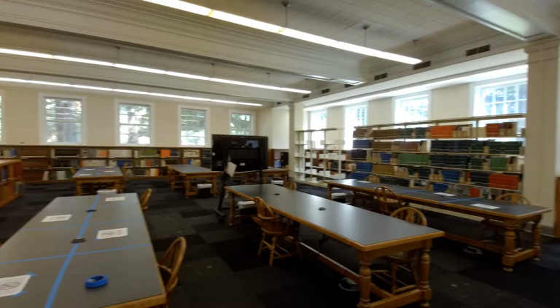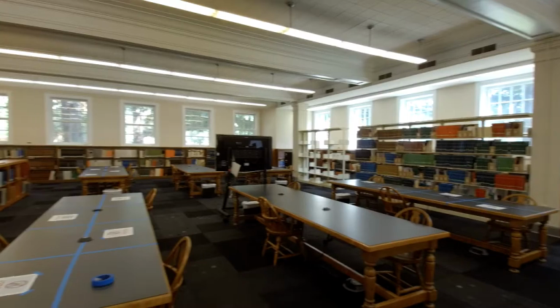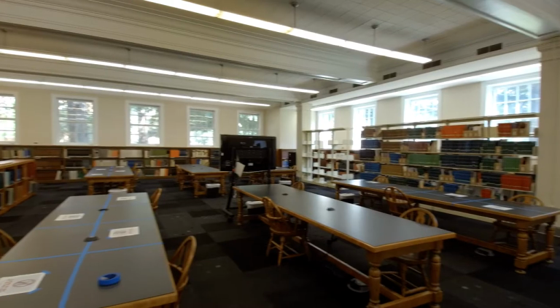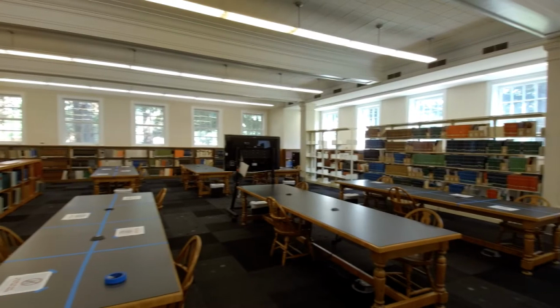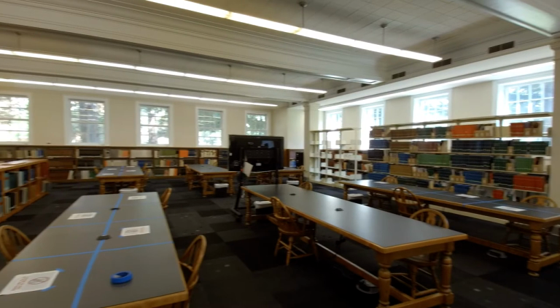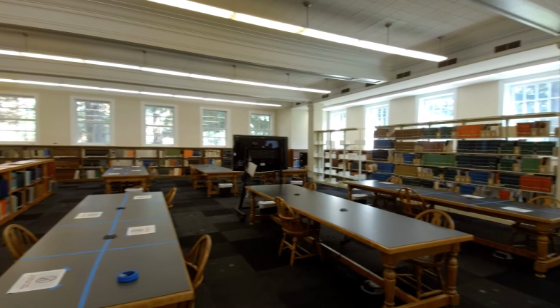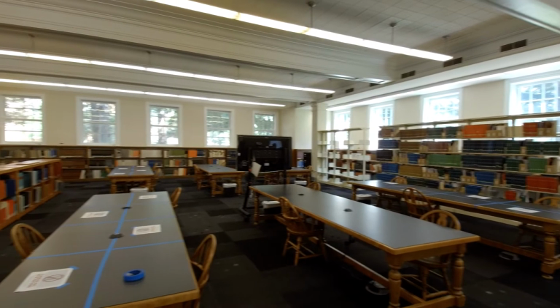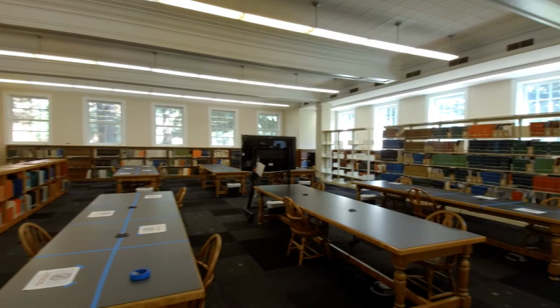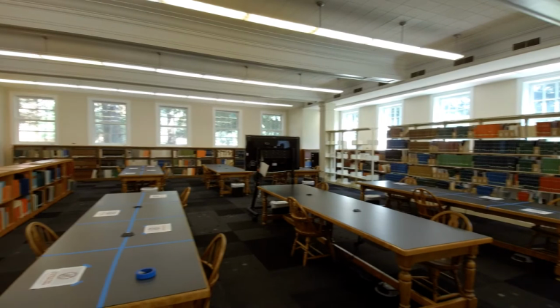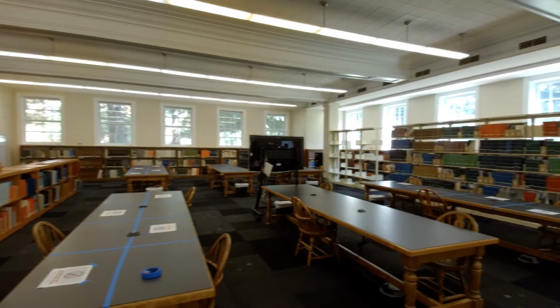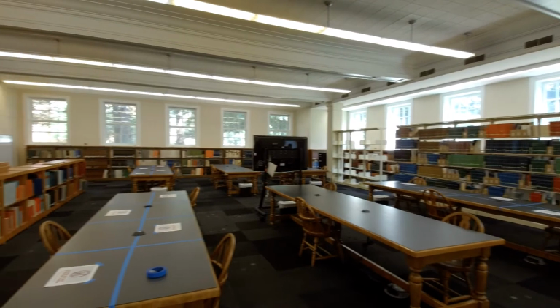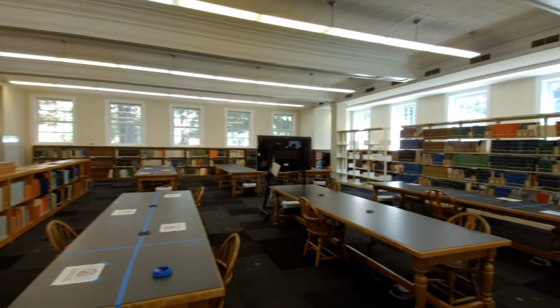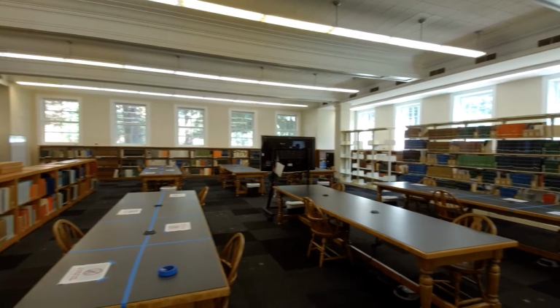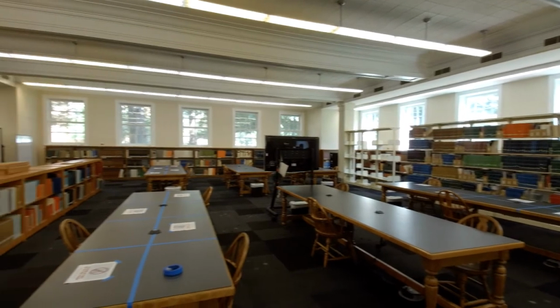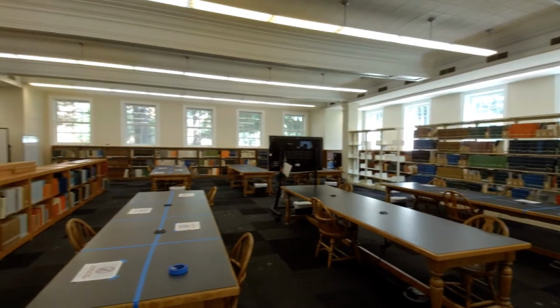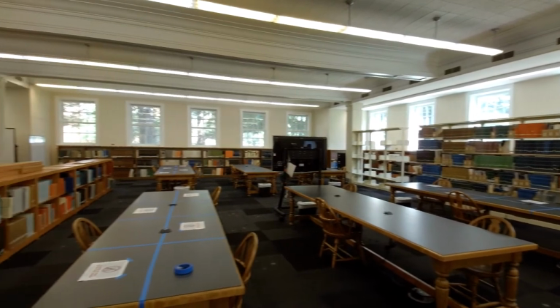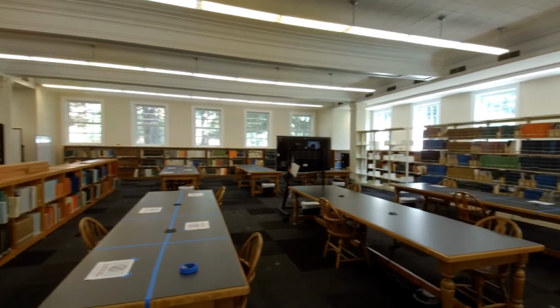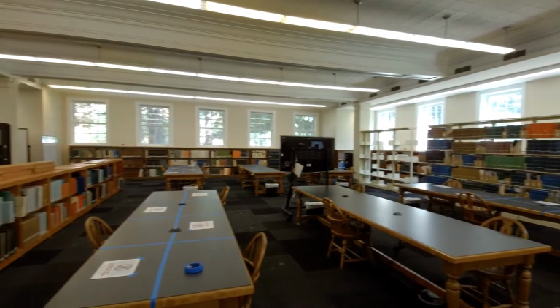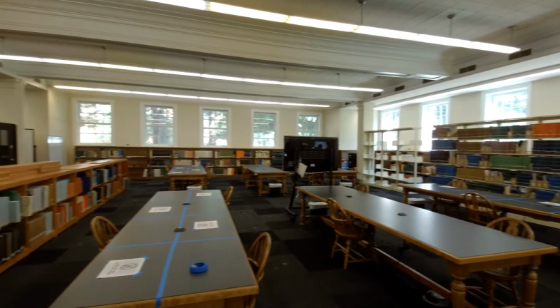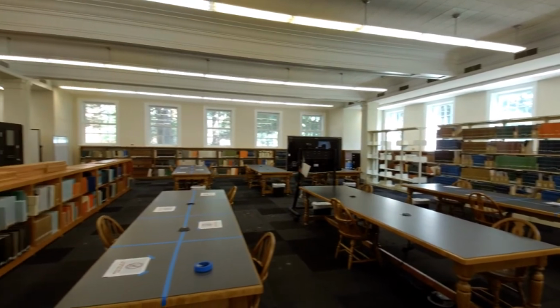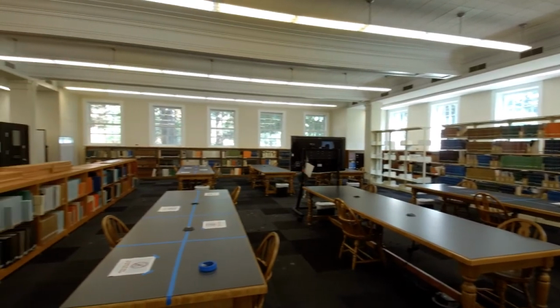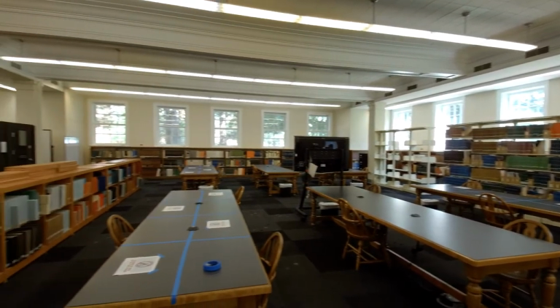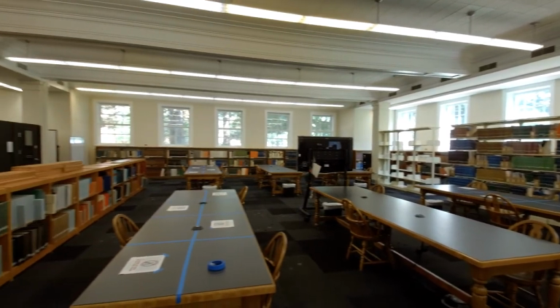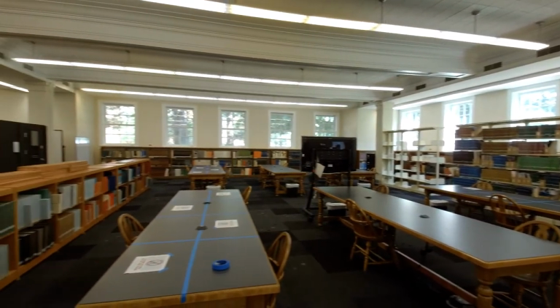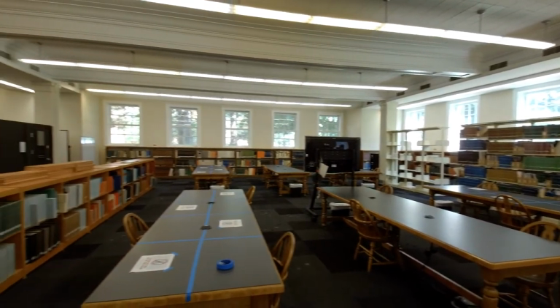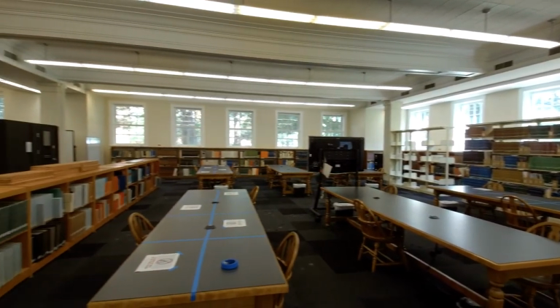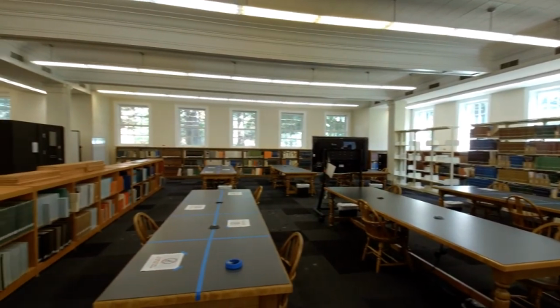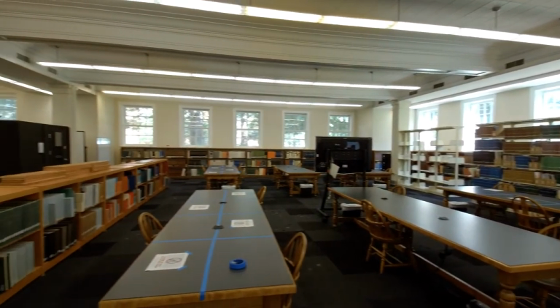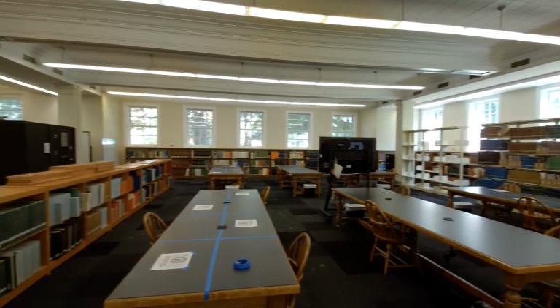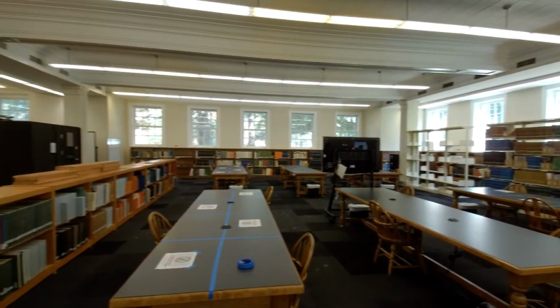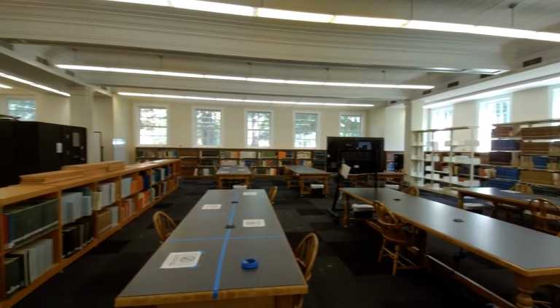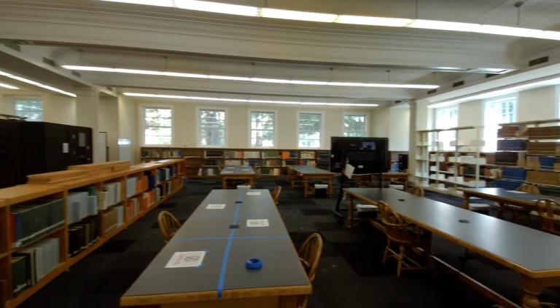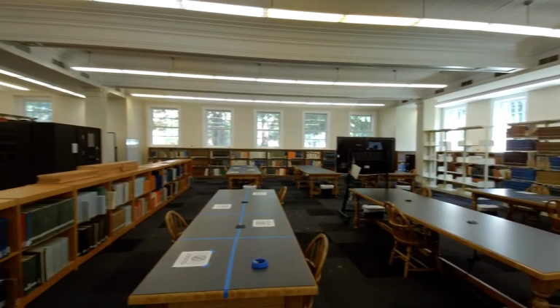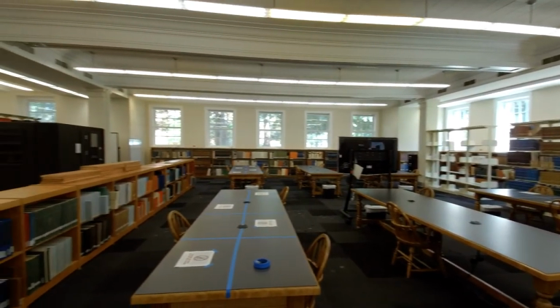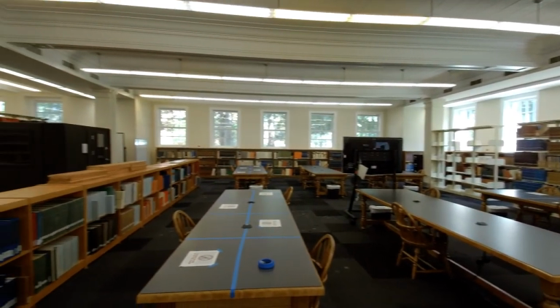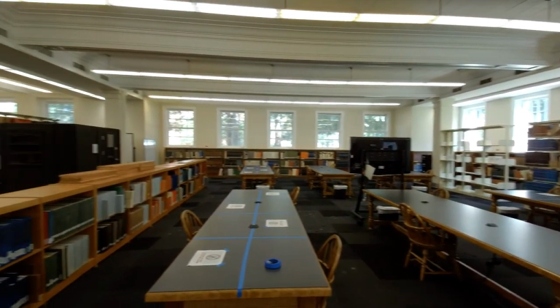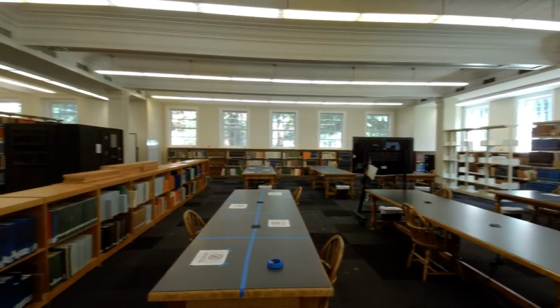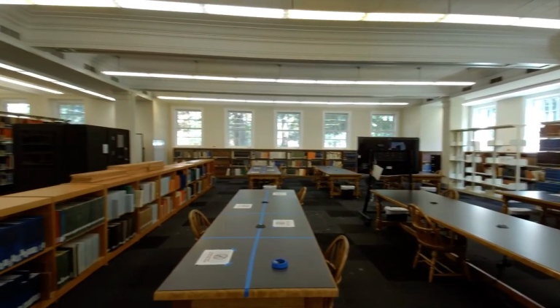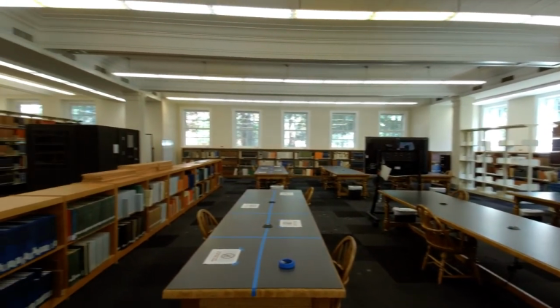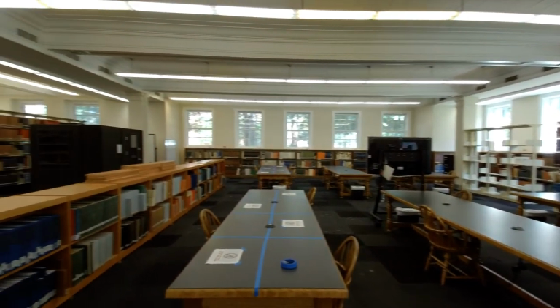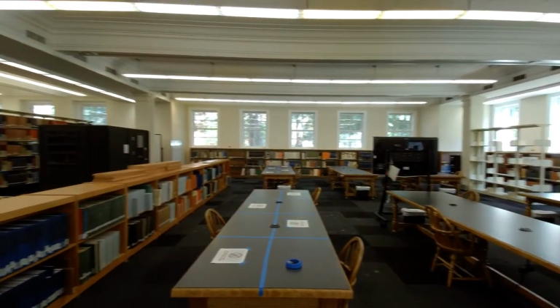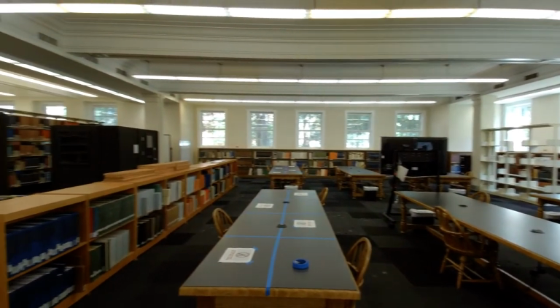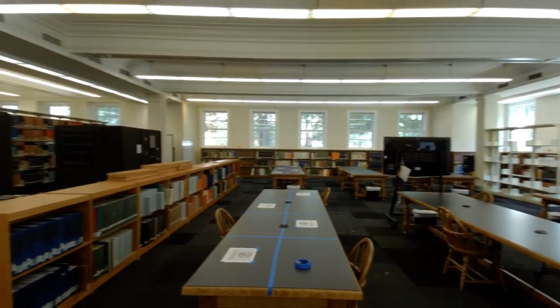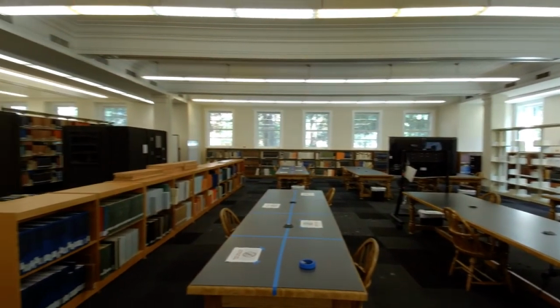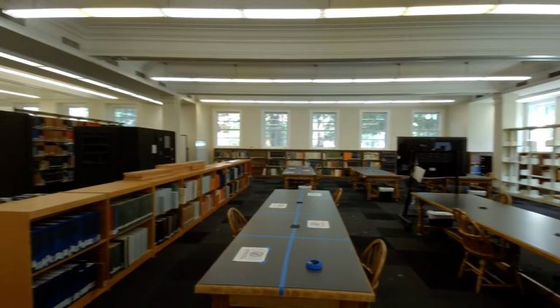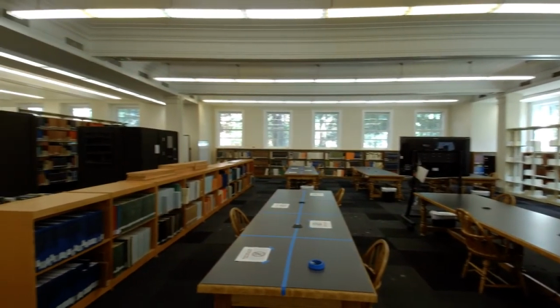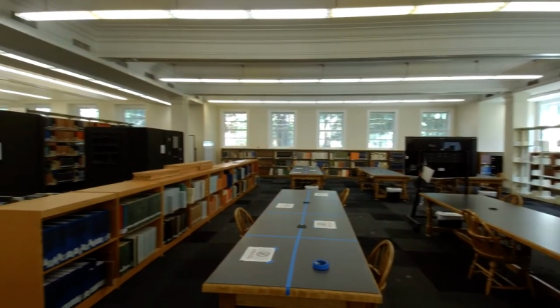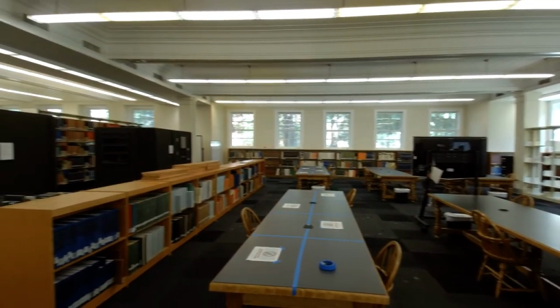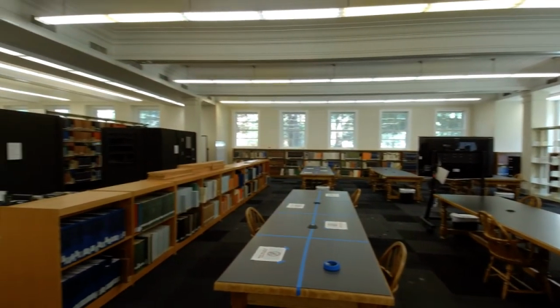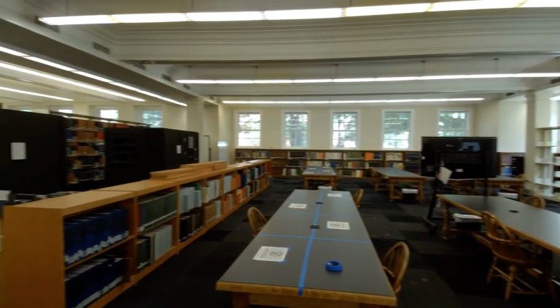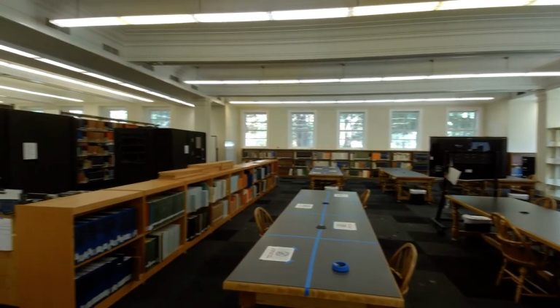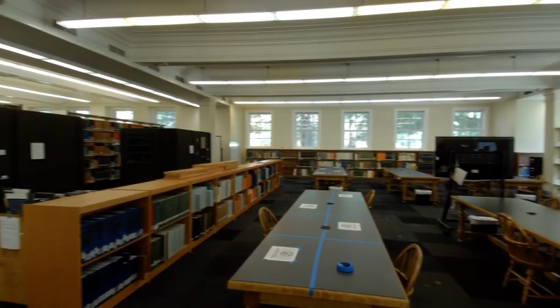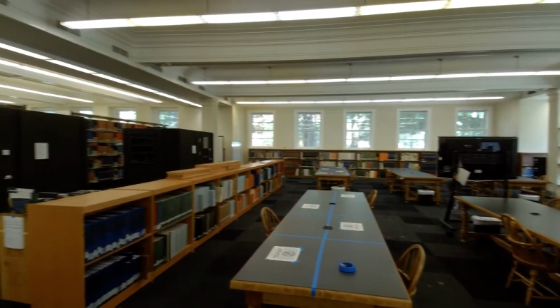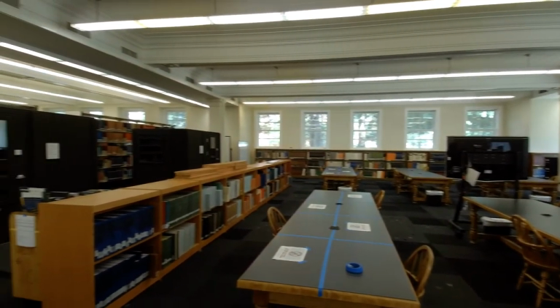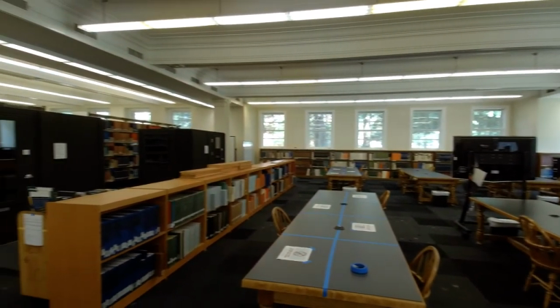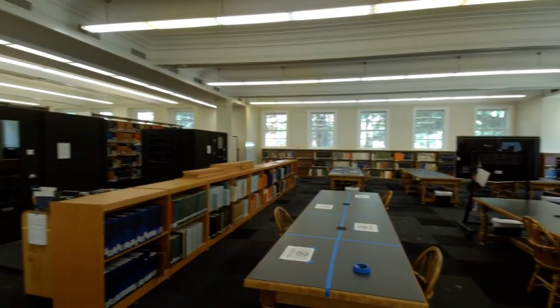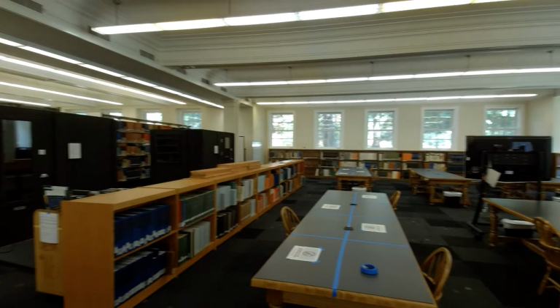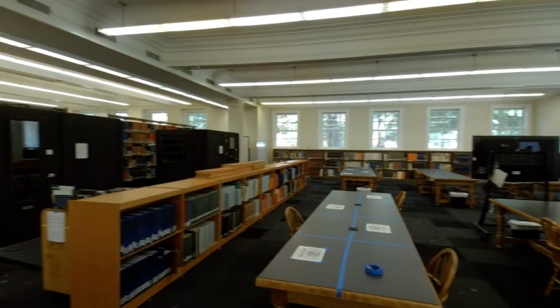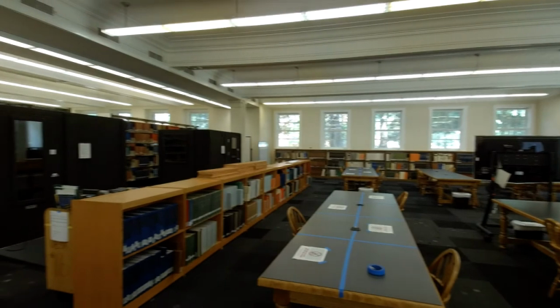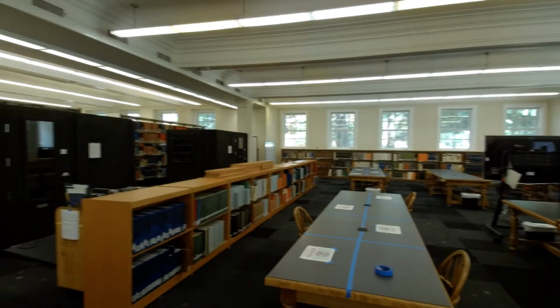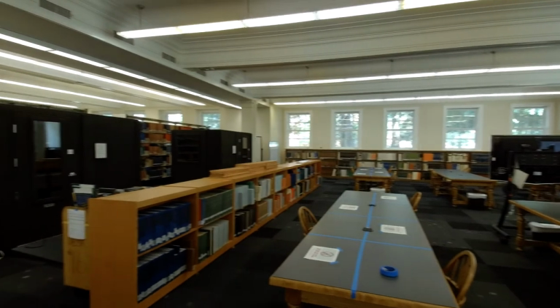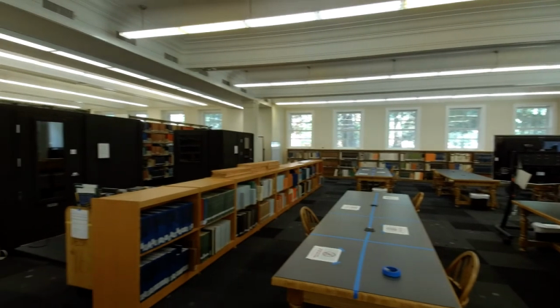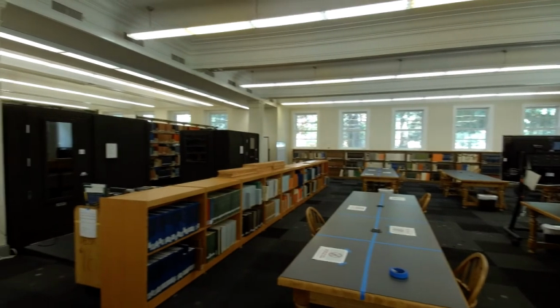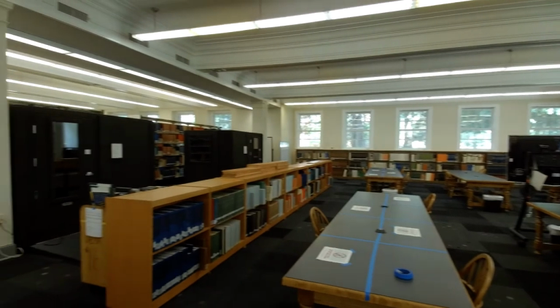The music library is home to our collection of music books and scores, as well as several computers, a printer, and two whisper booths.